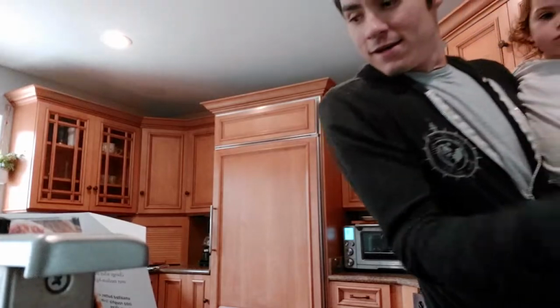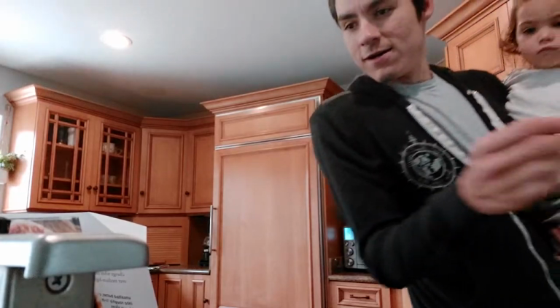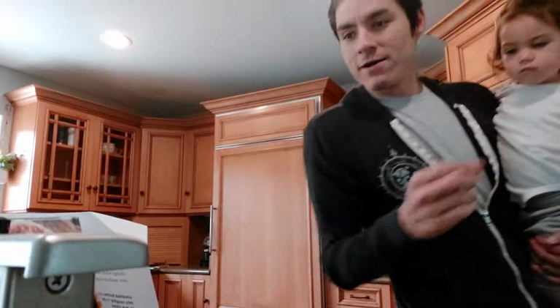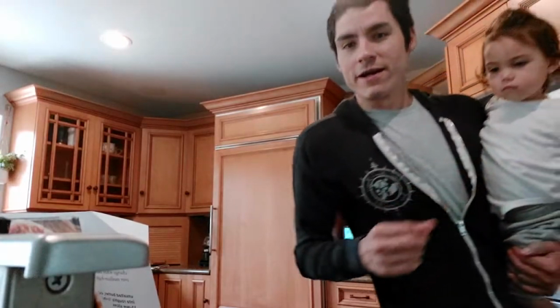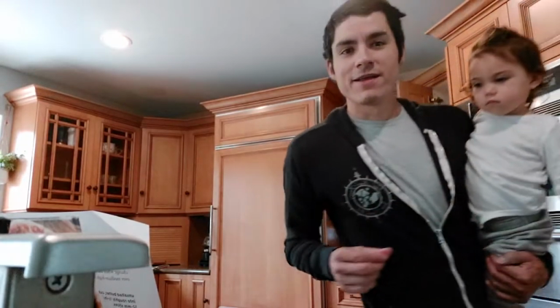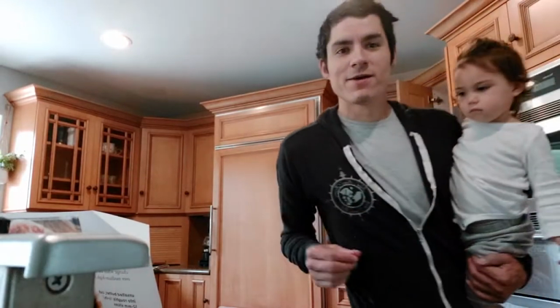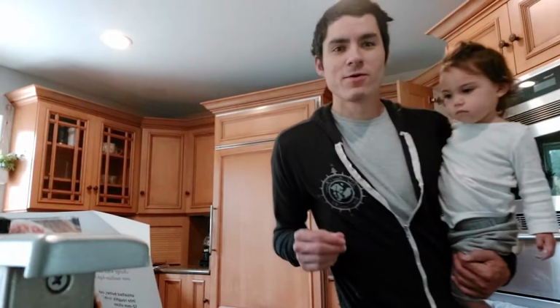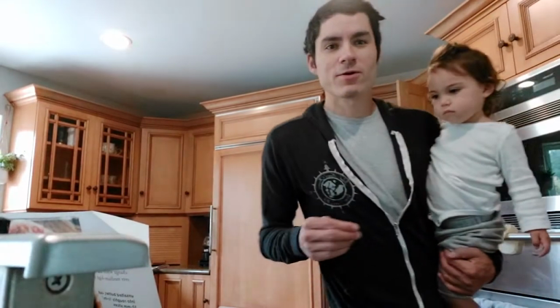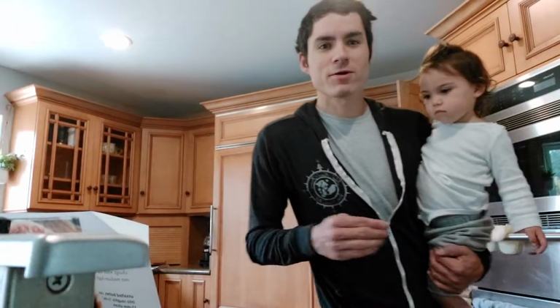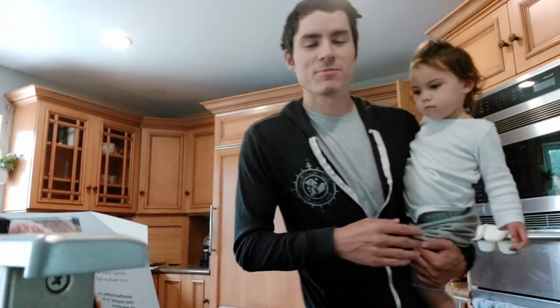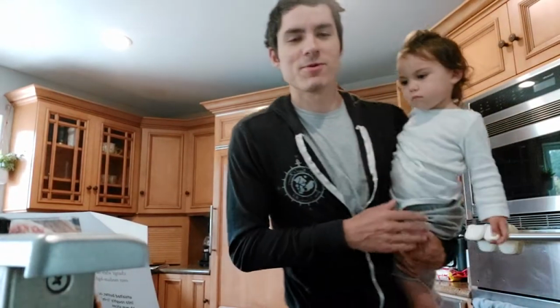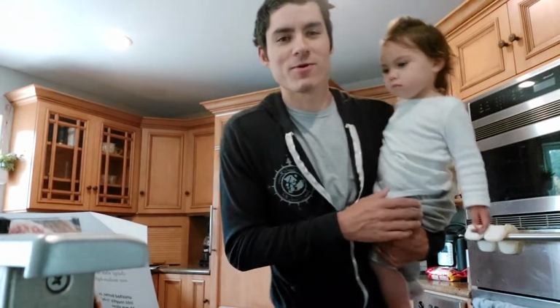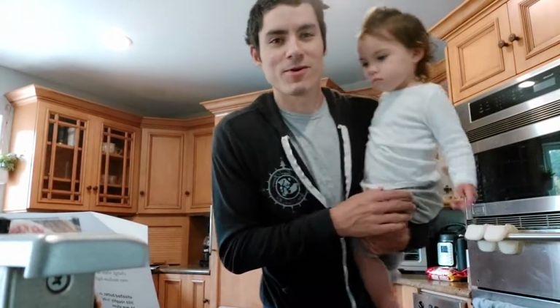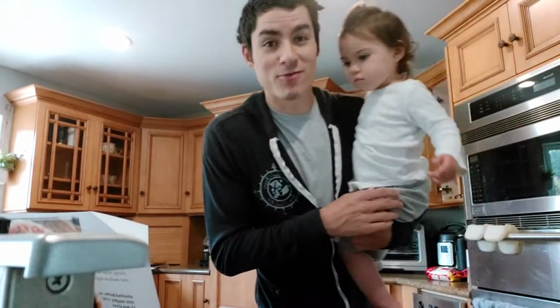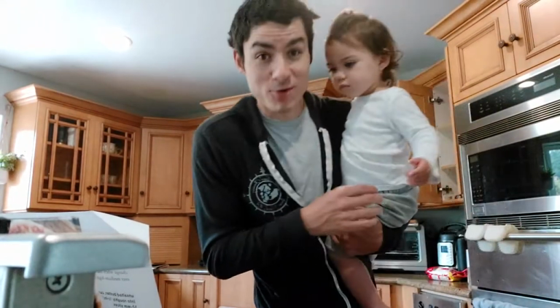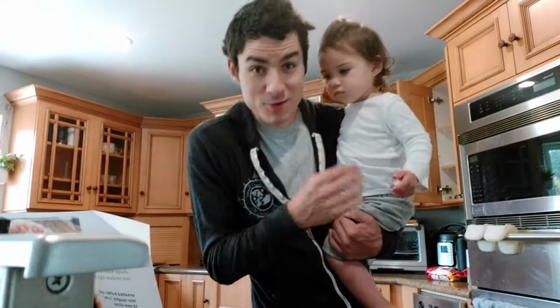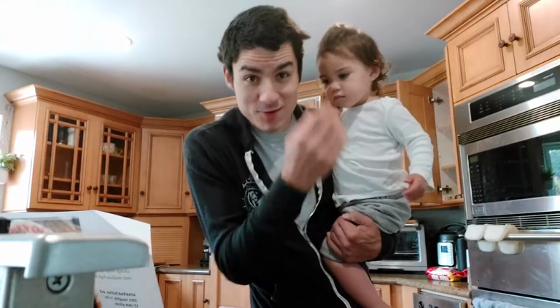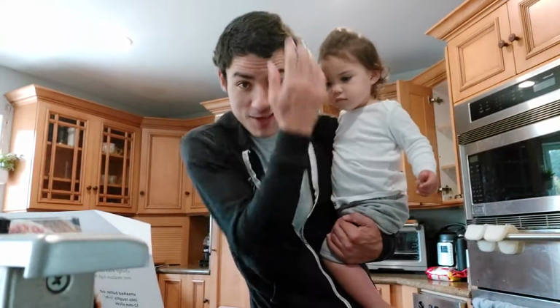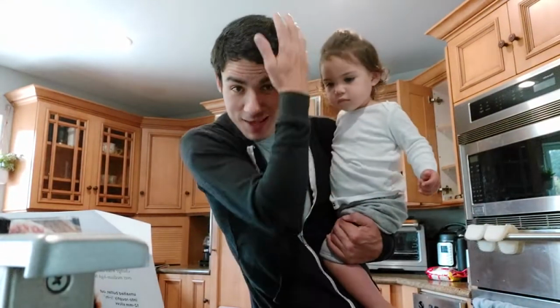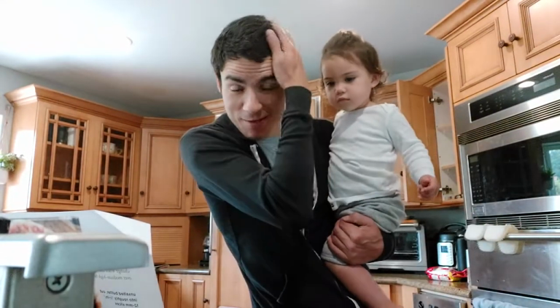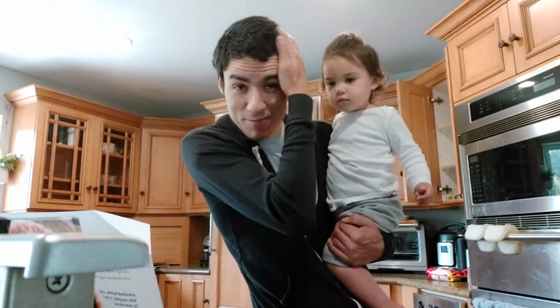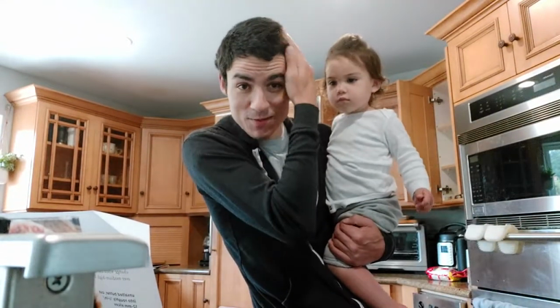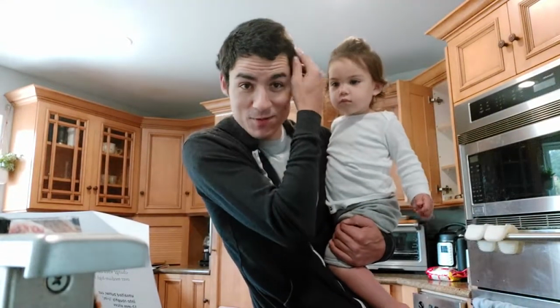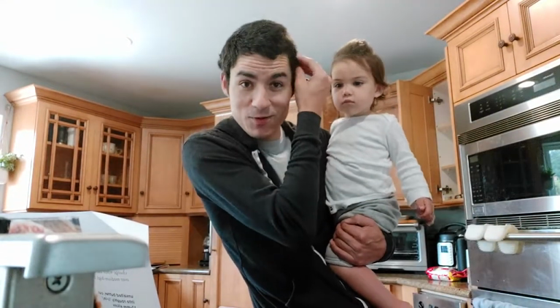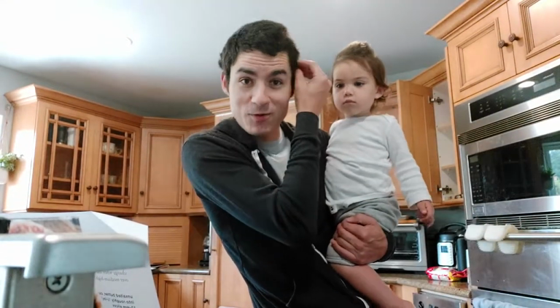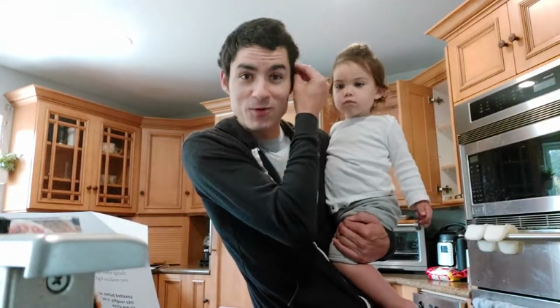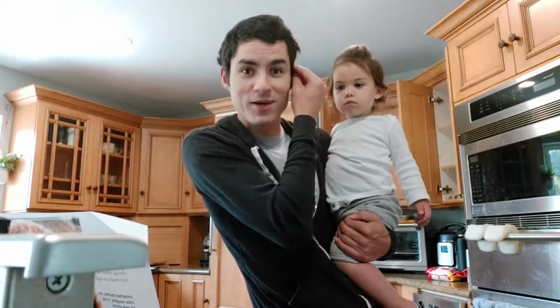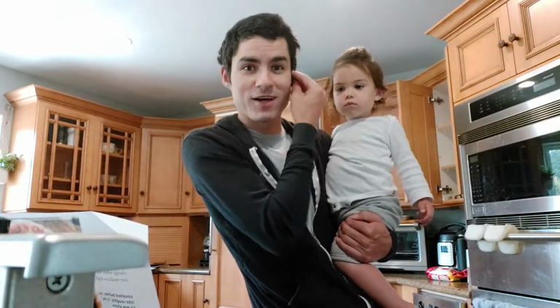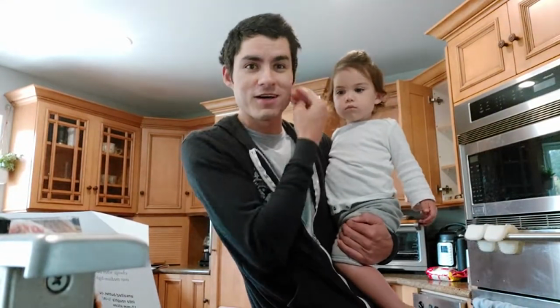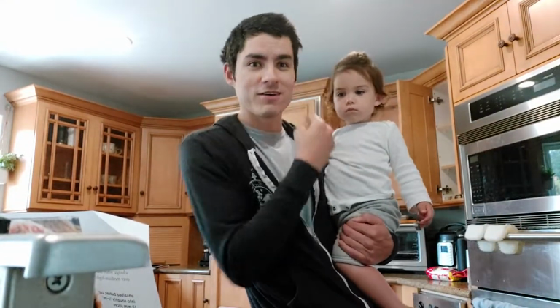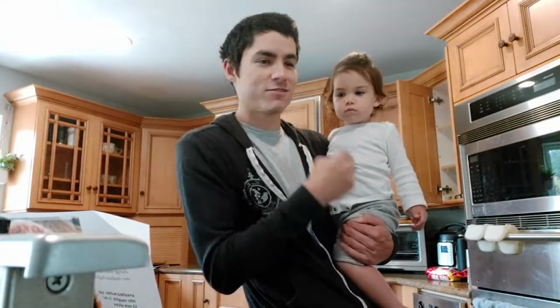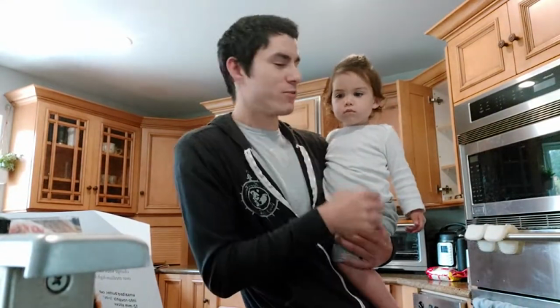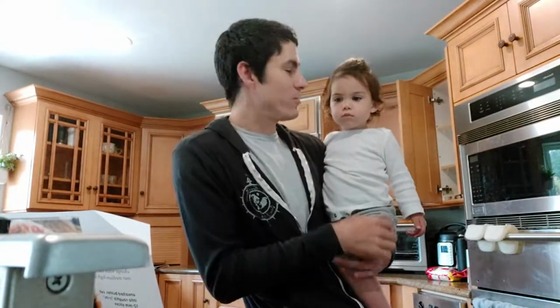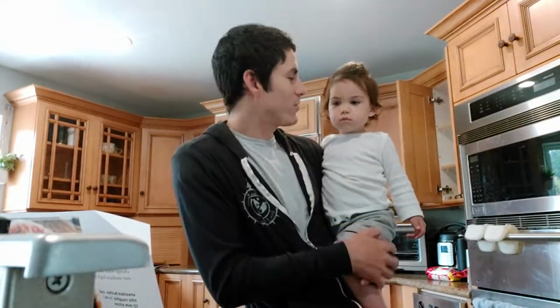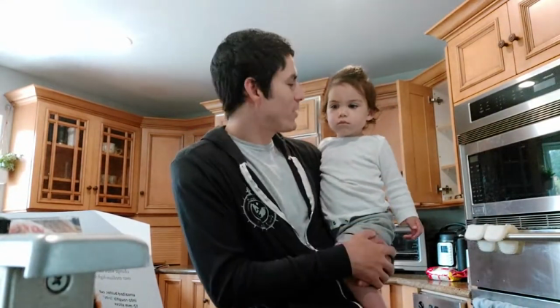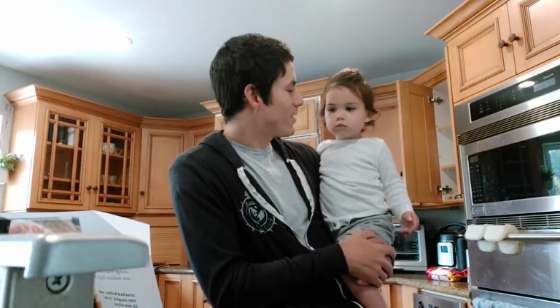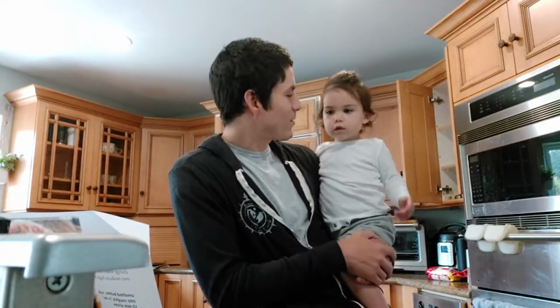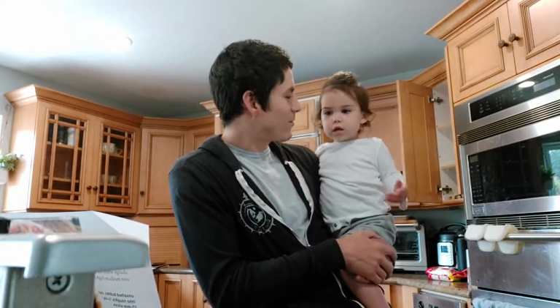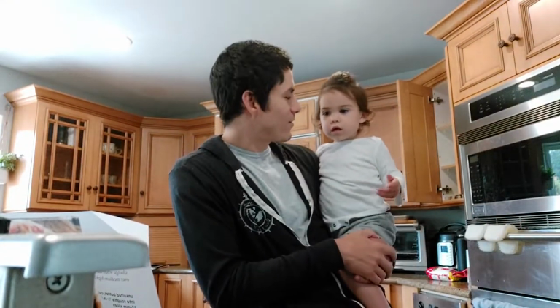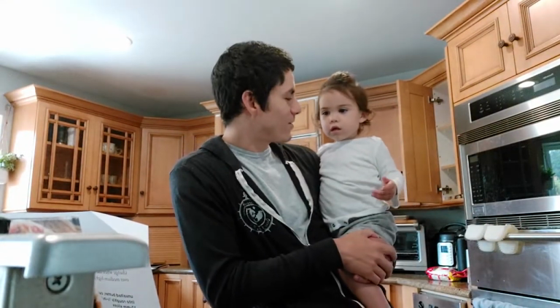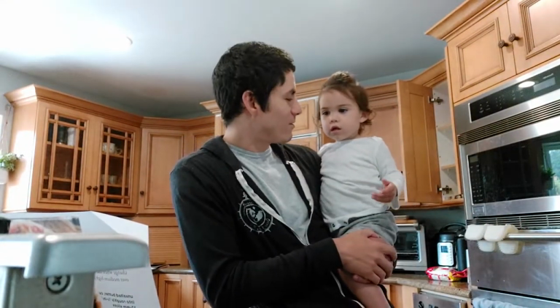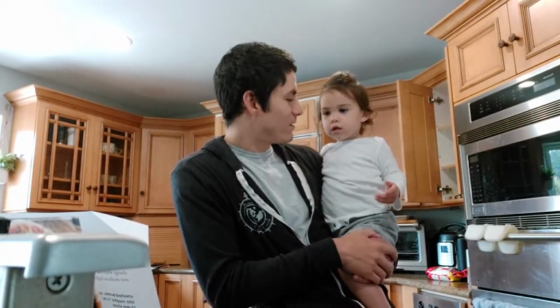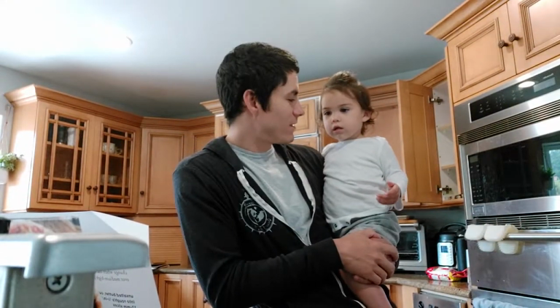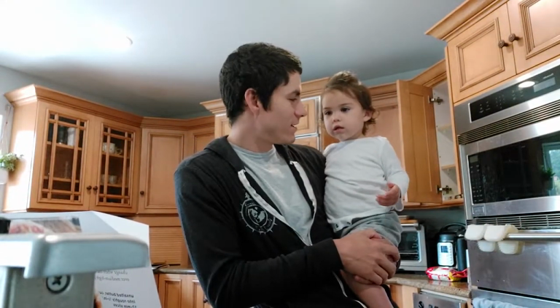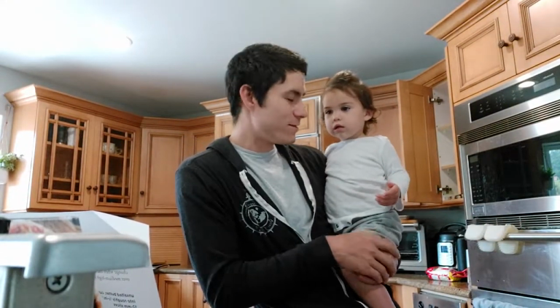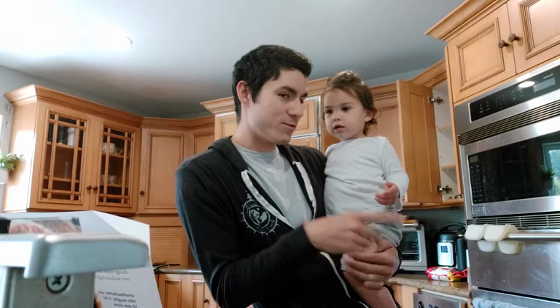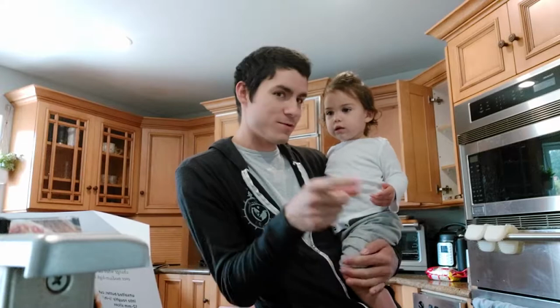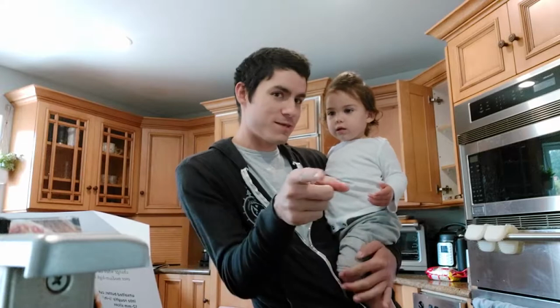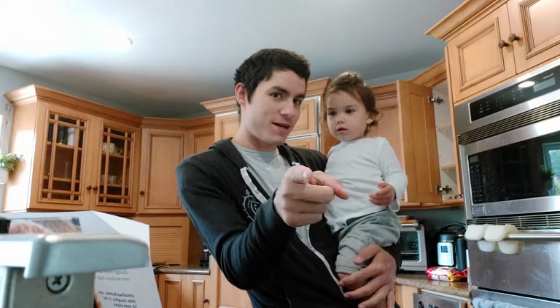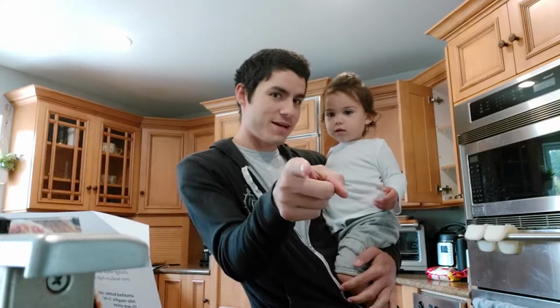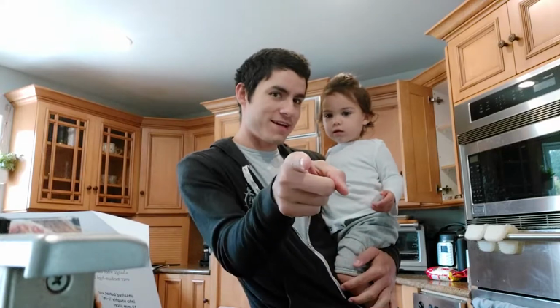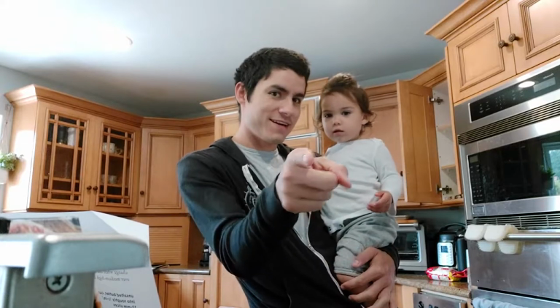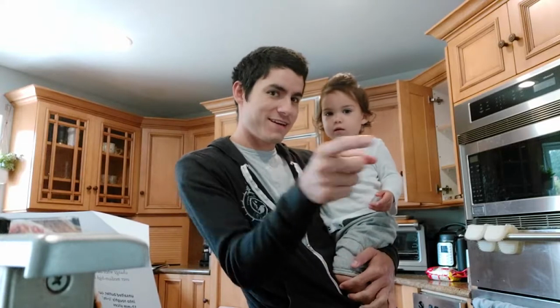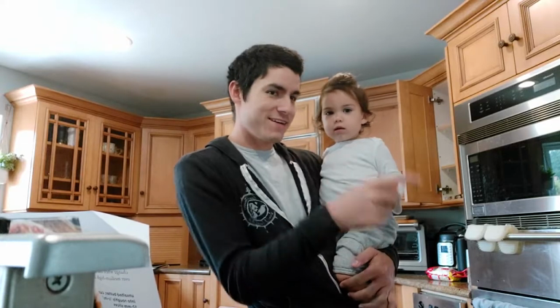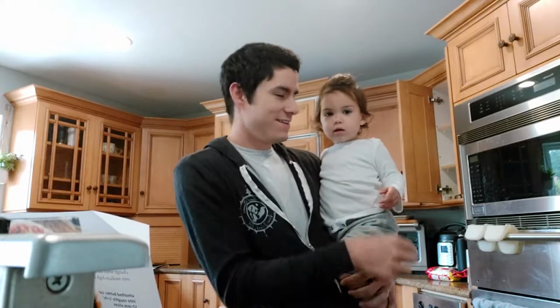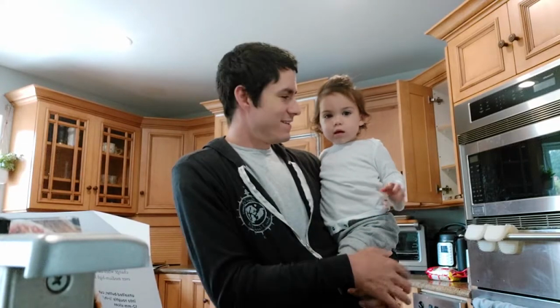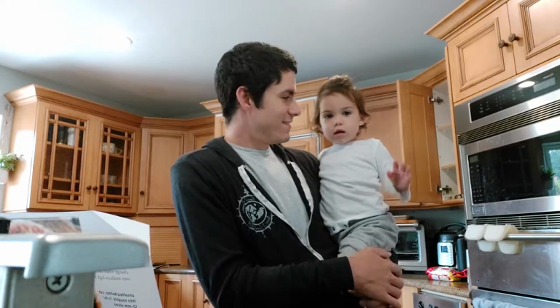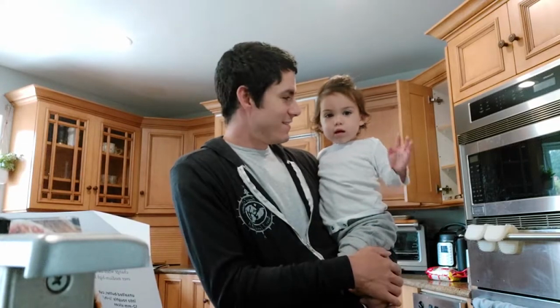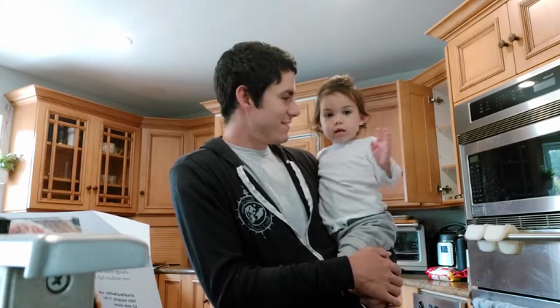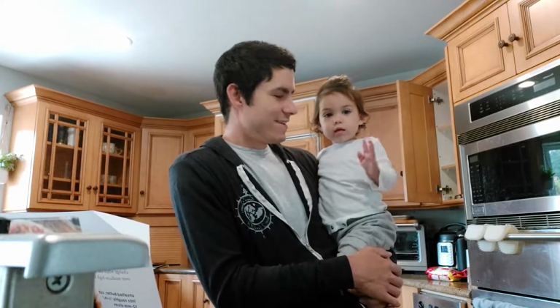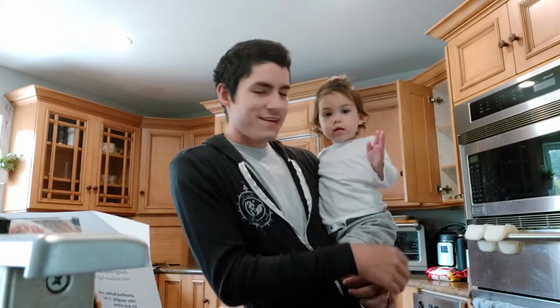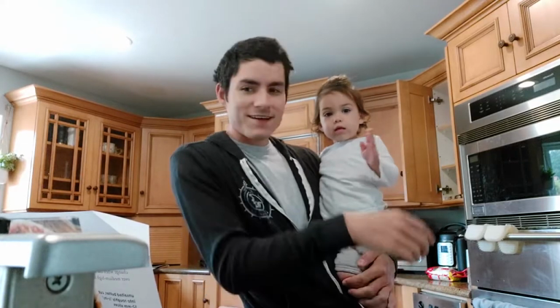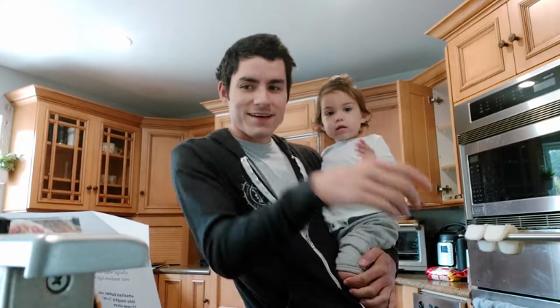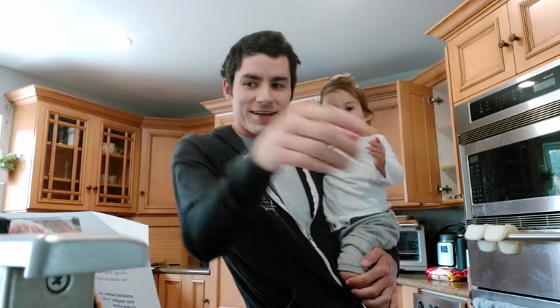All right, welcome to our first episode of Cooking with Amelia. Want to say hi? Hi. Hi.